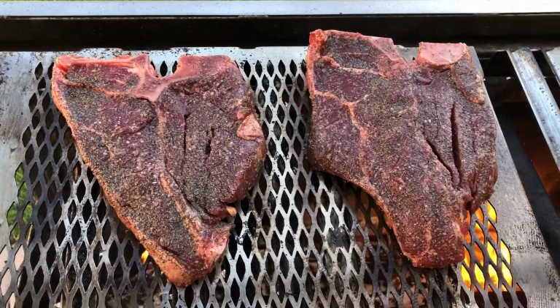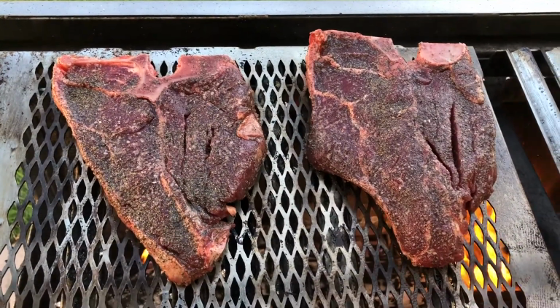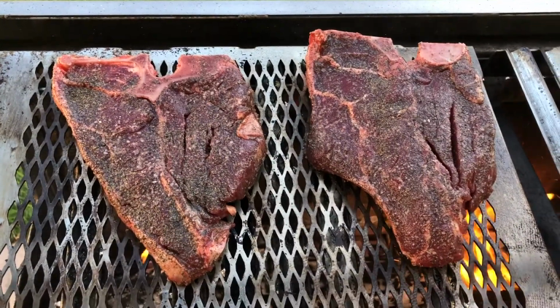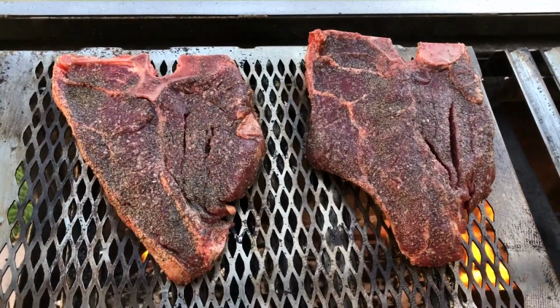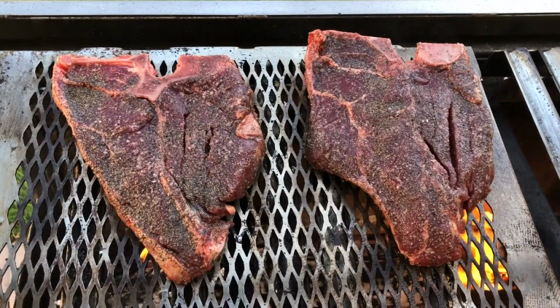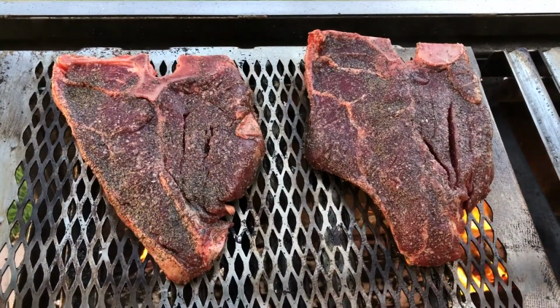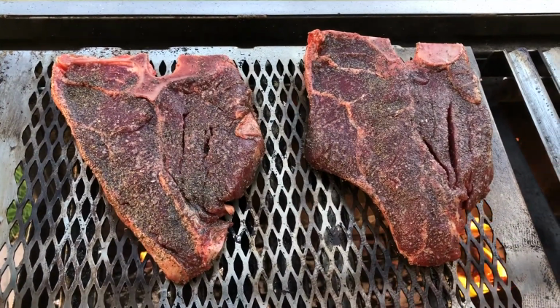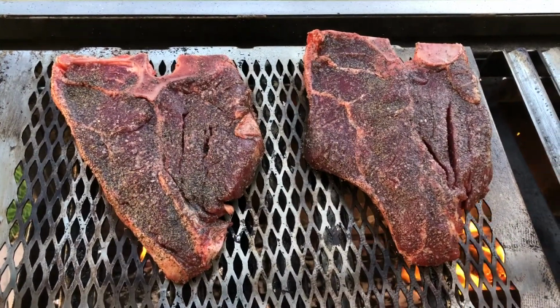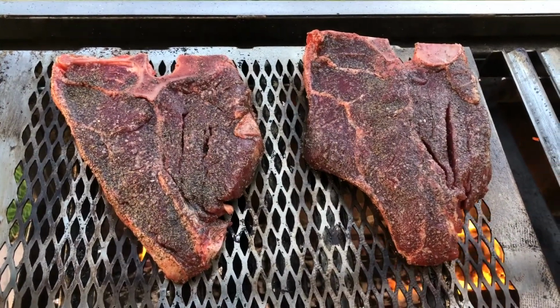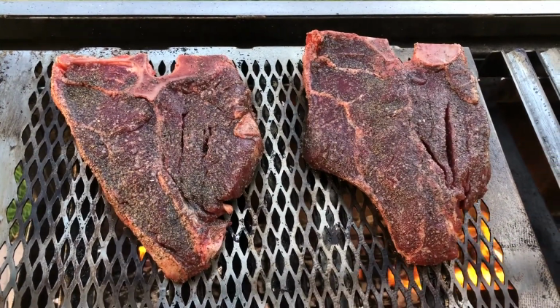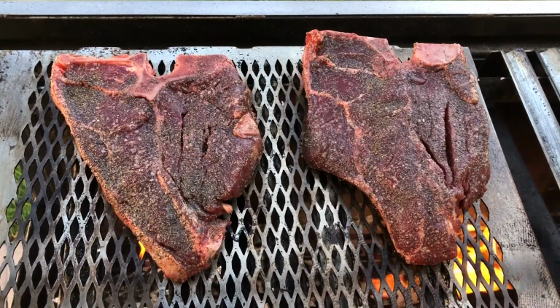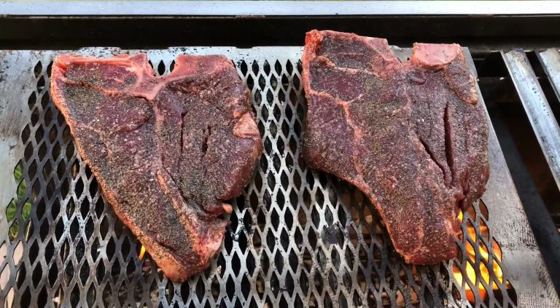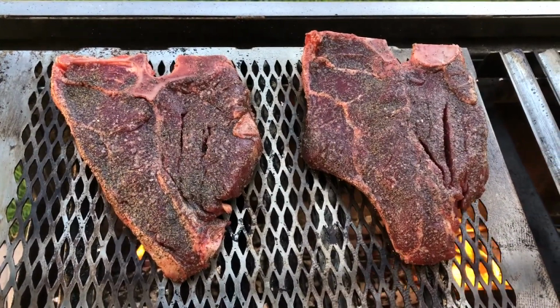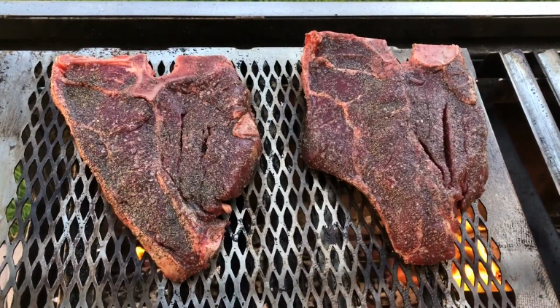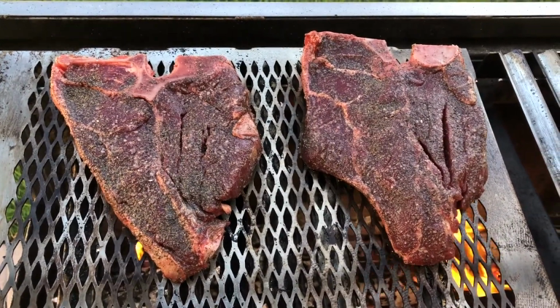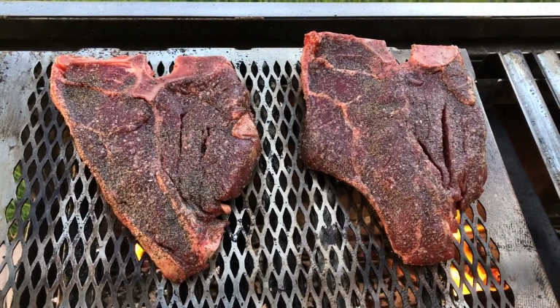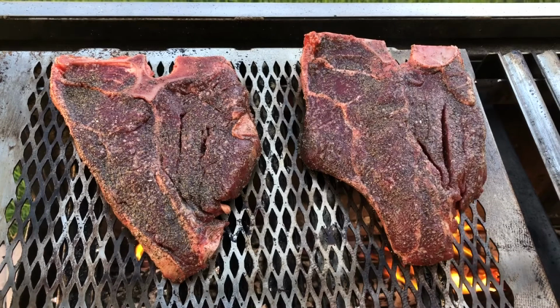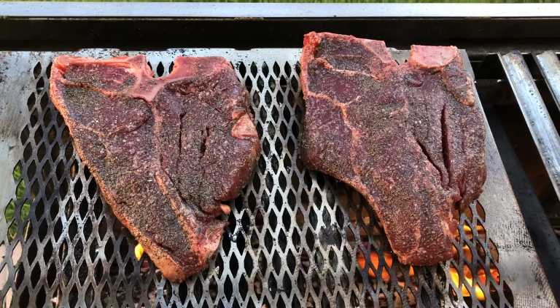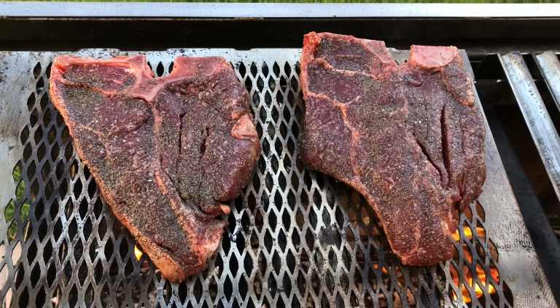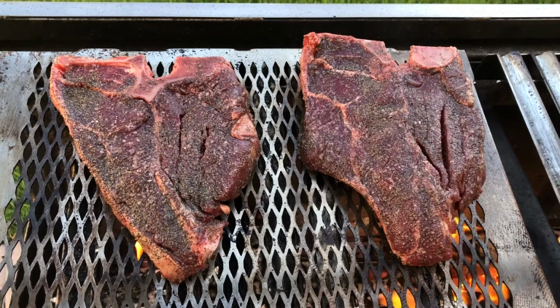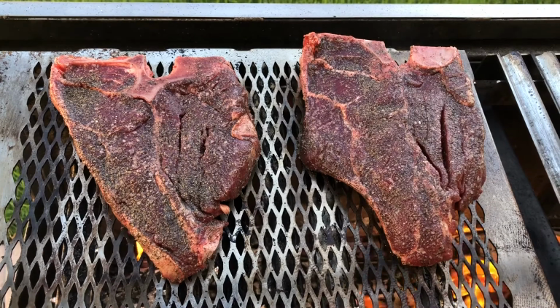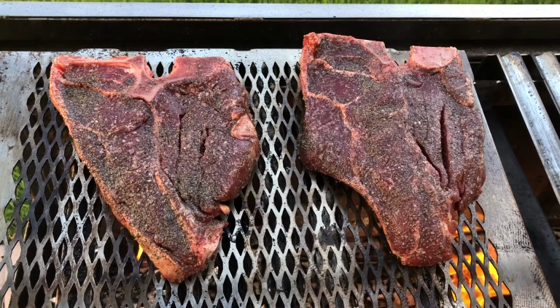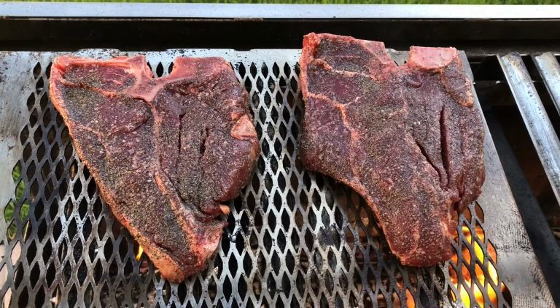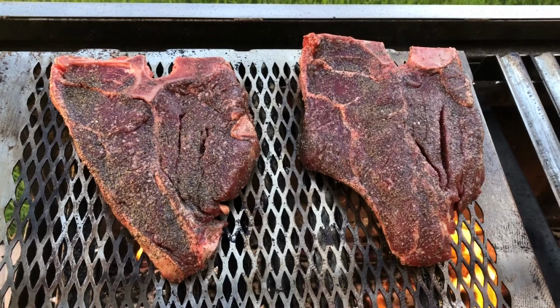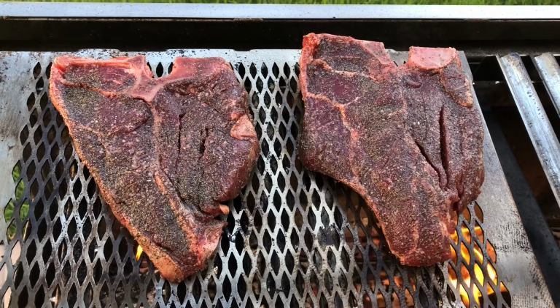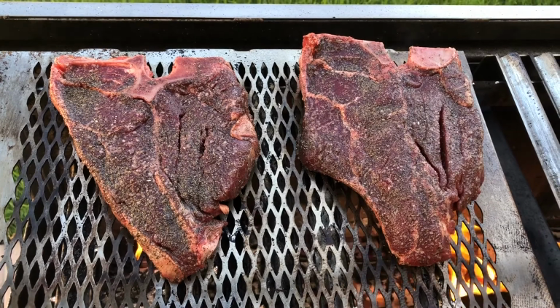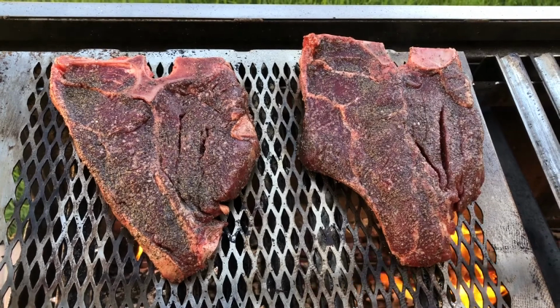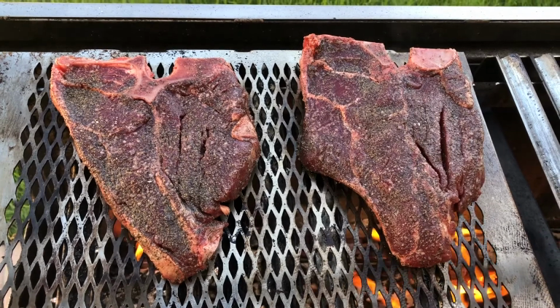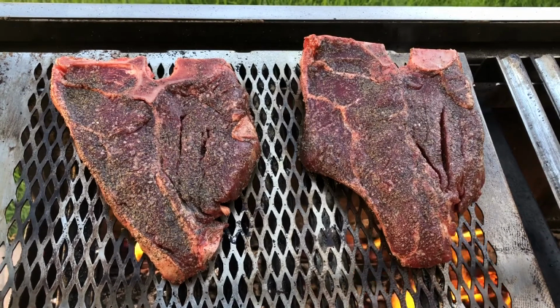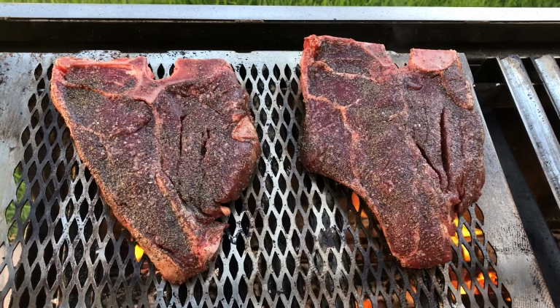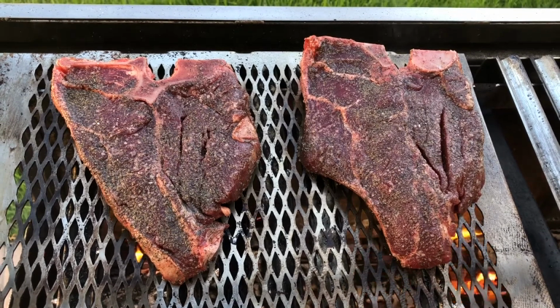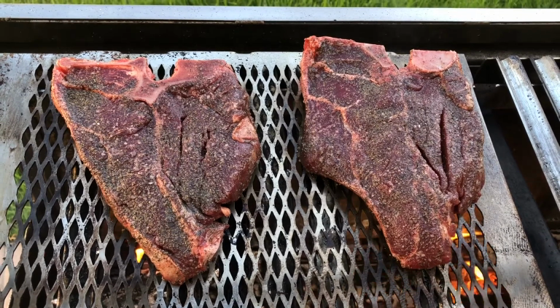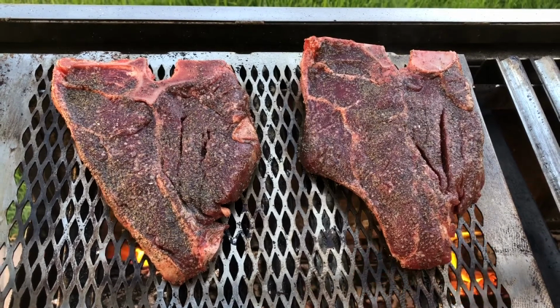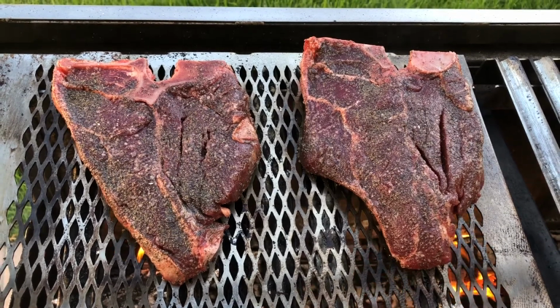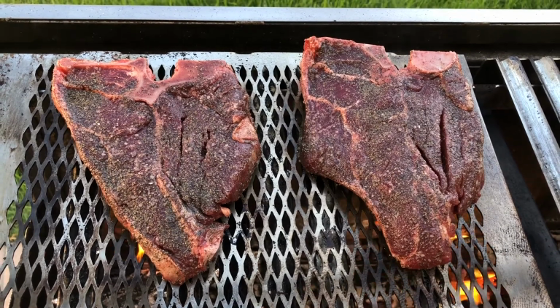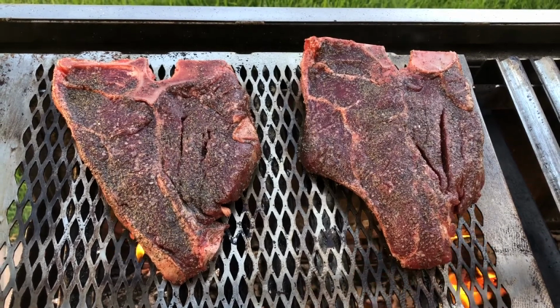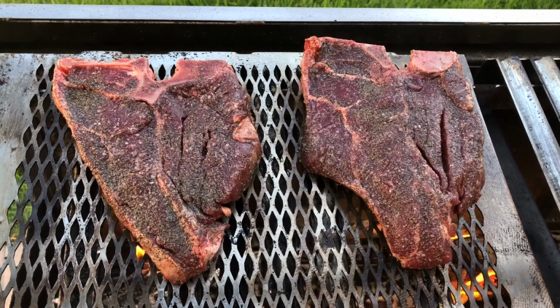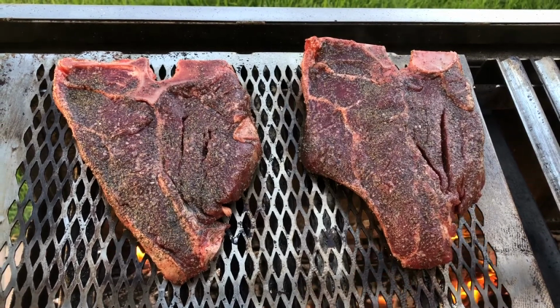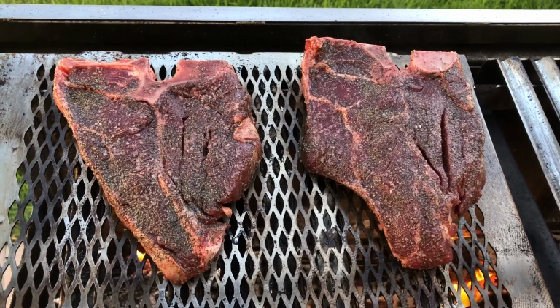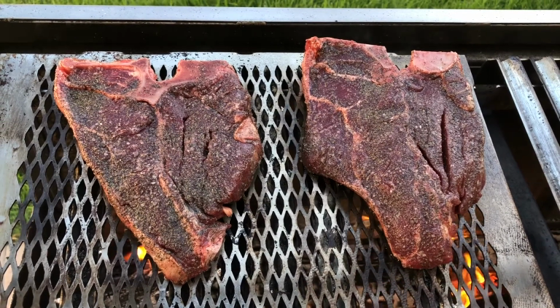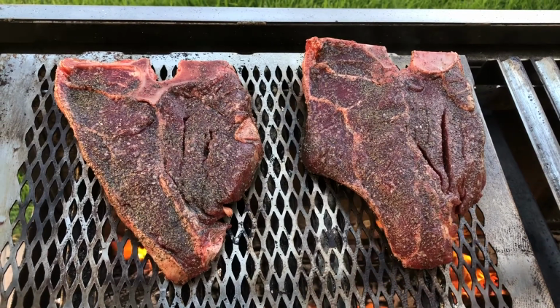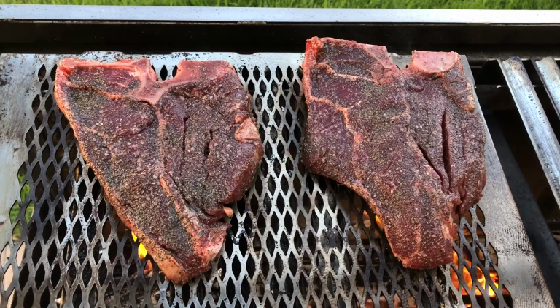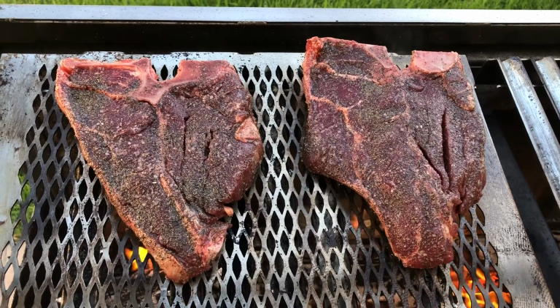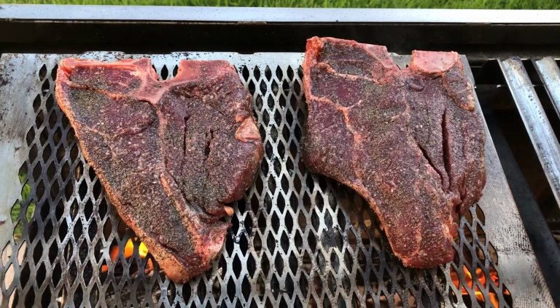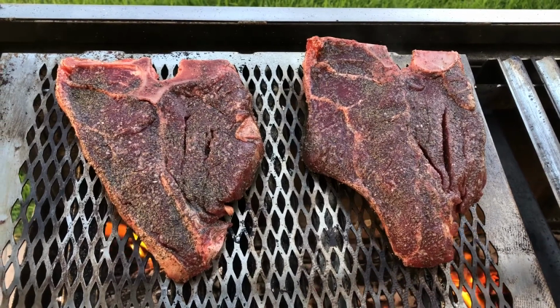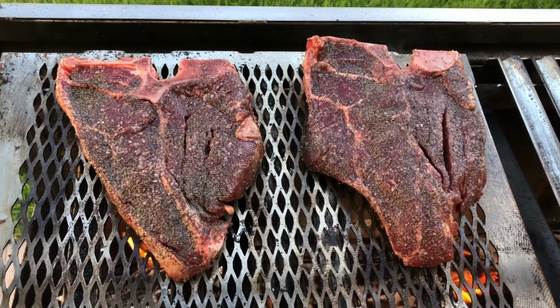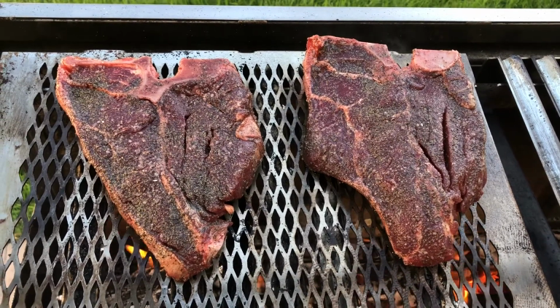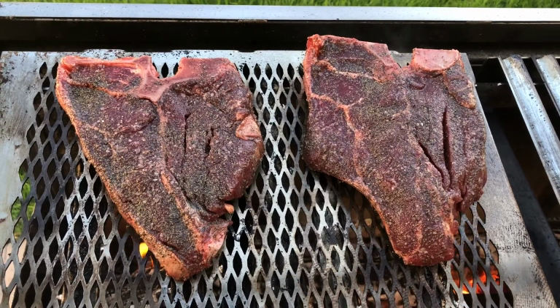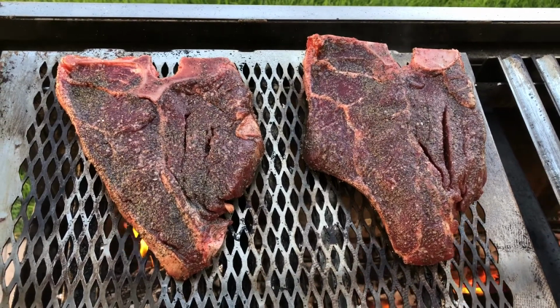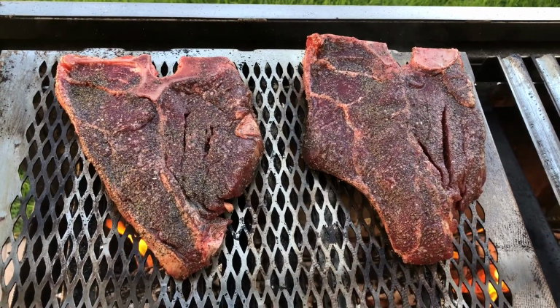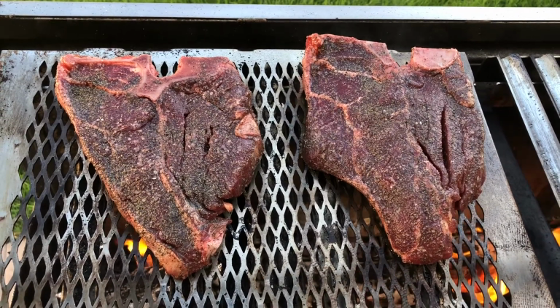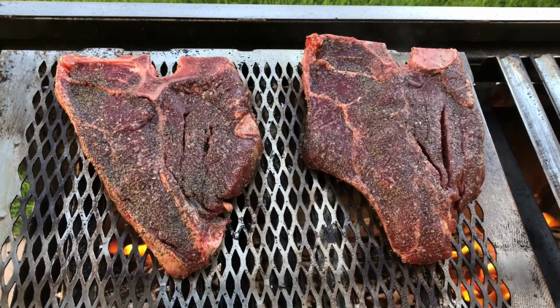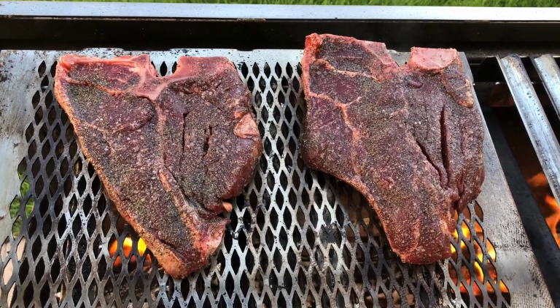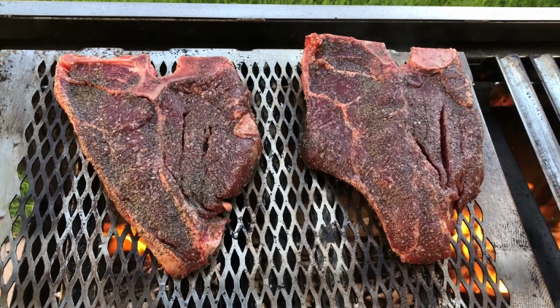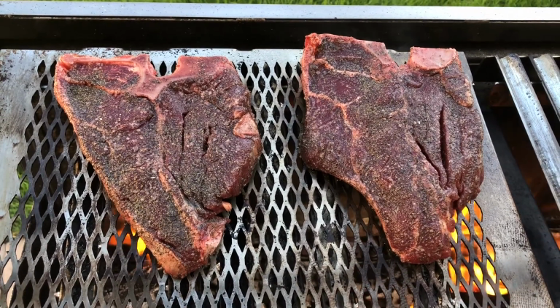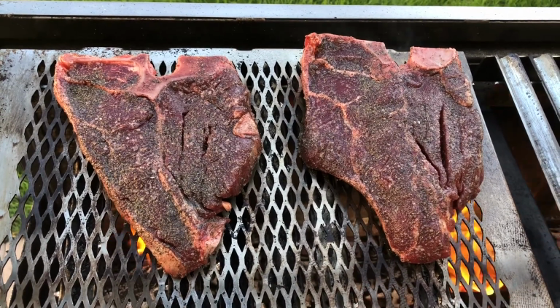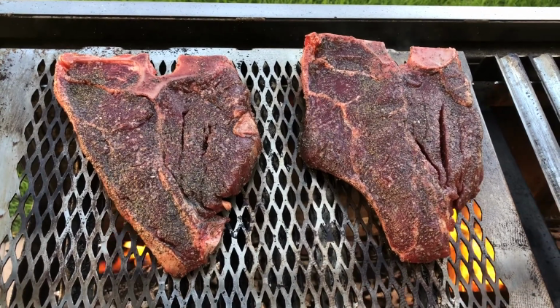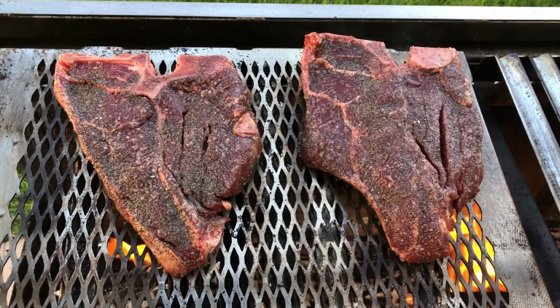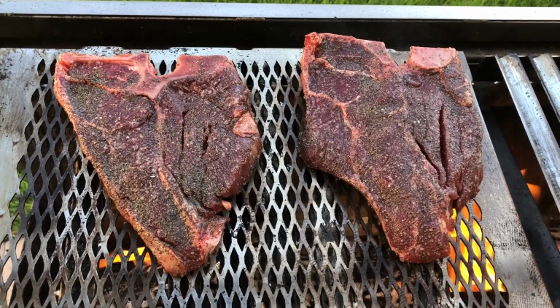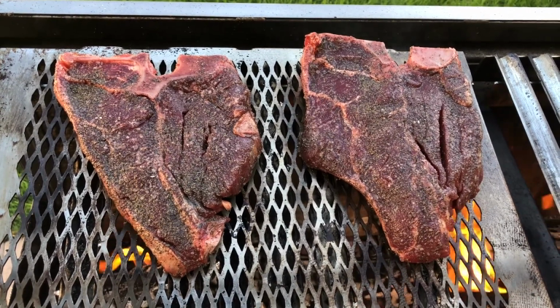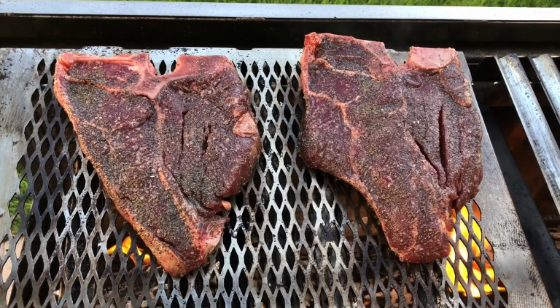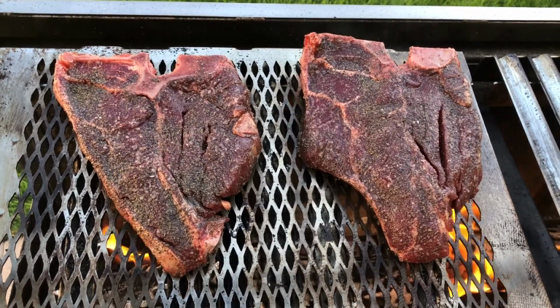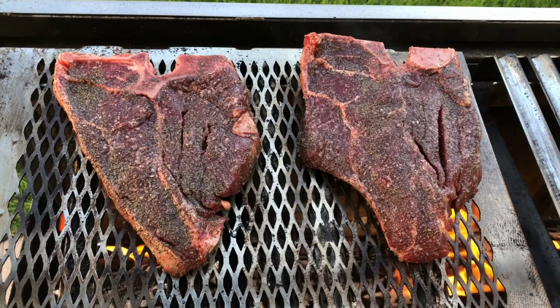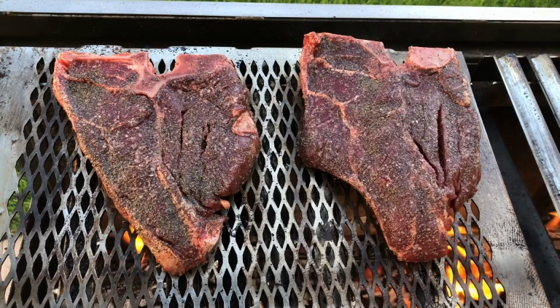The first side you're going to want to leave on the longest, for about 7 minutes, to really let all the juices marinate.